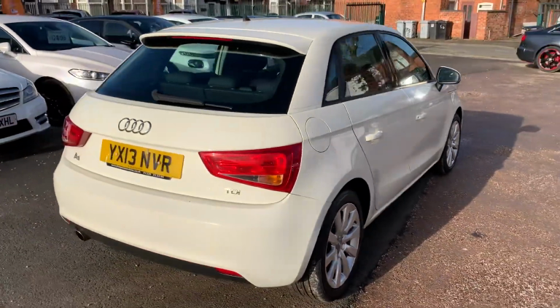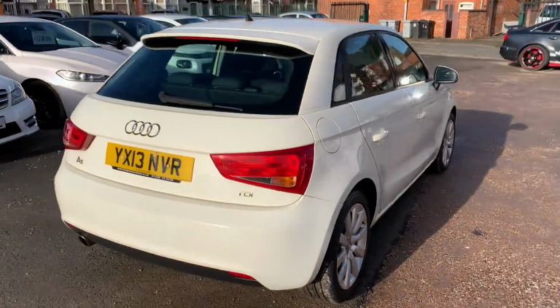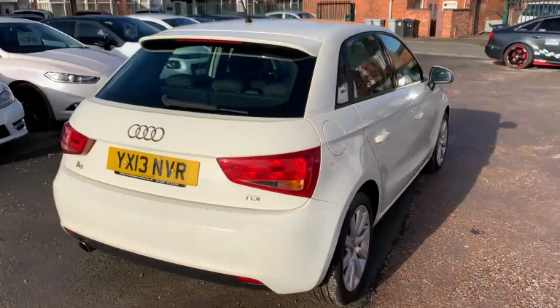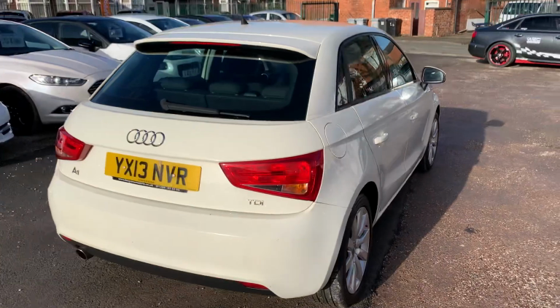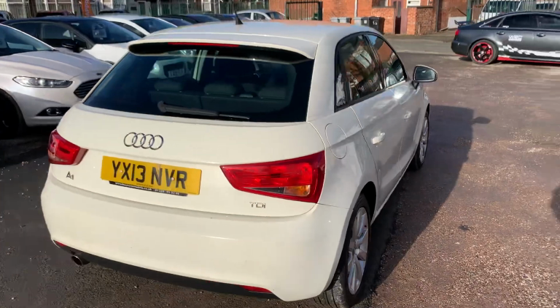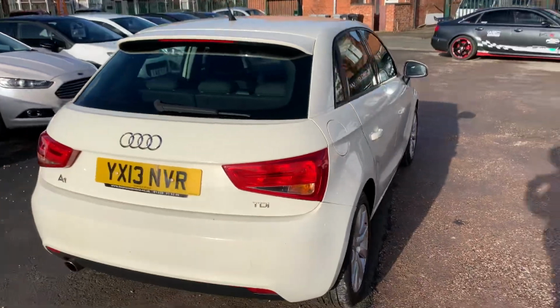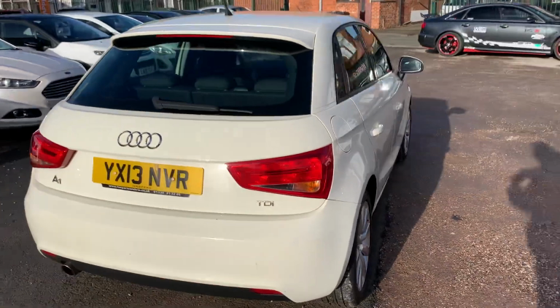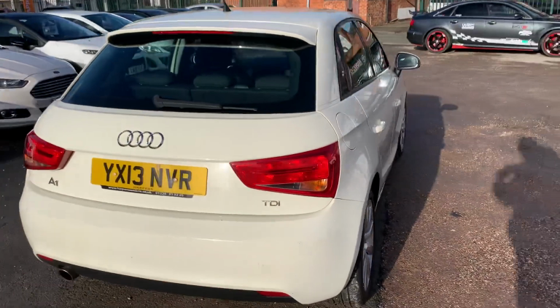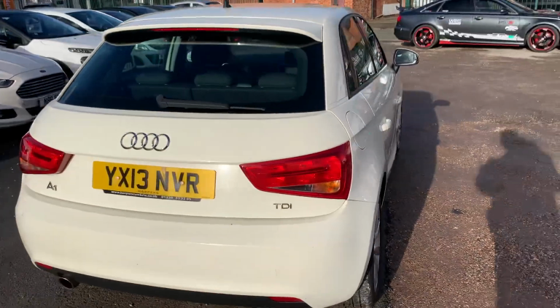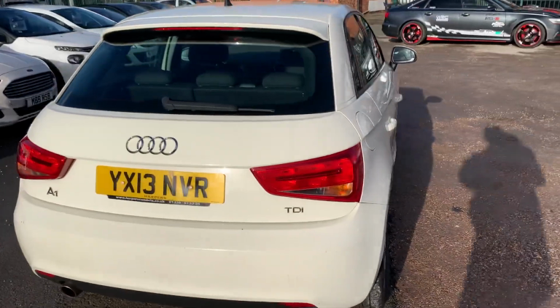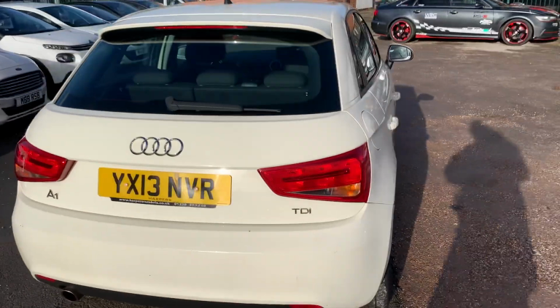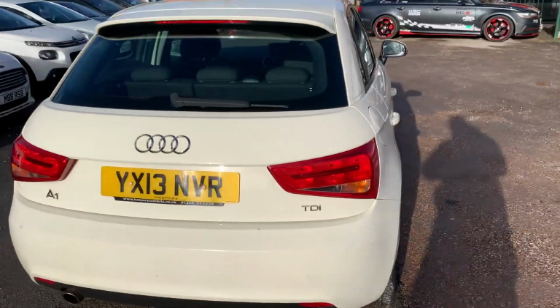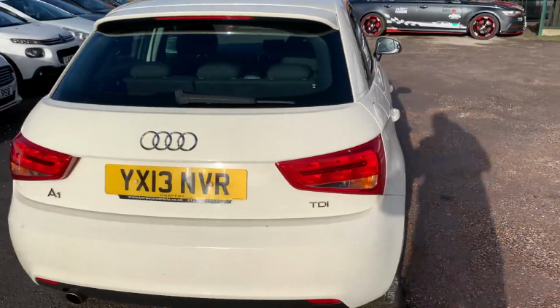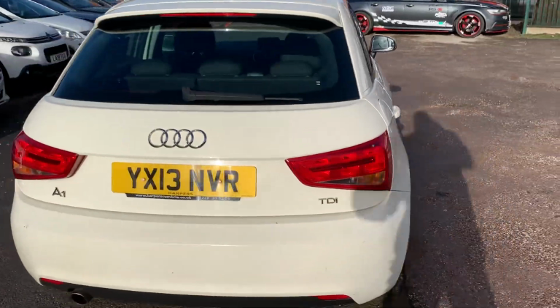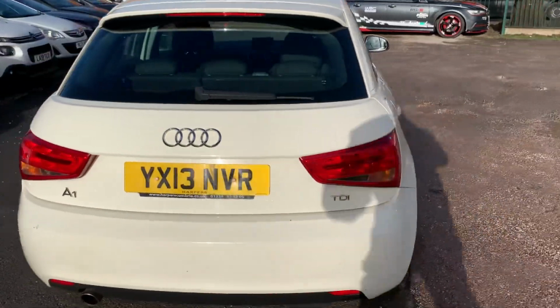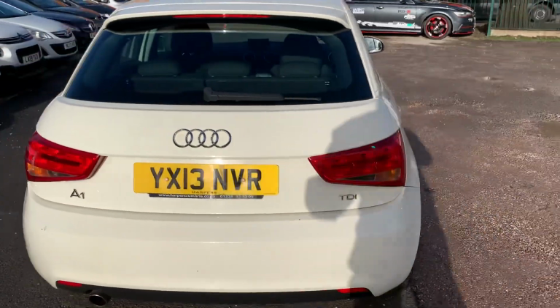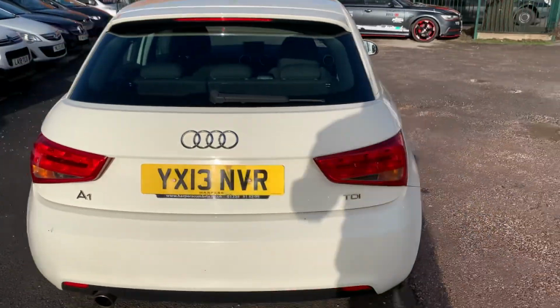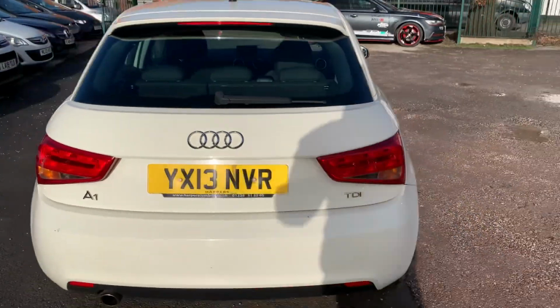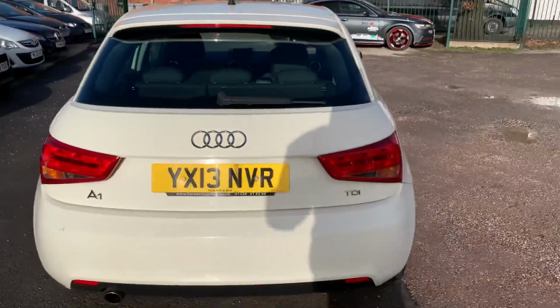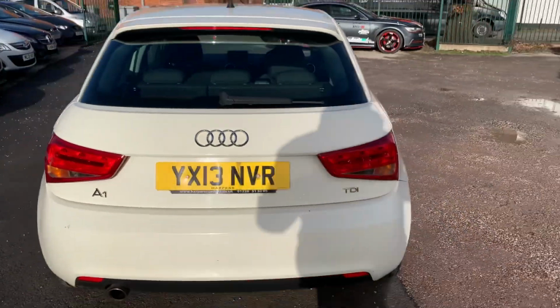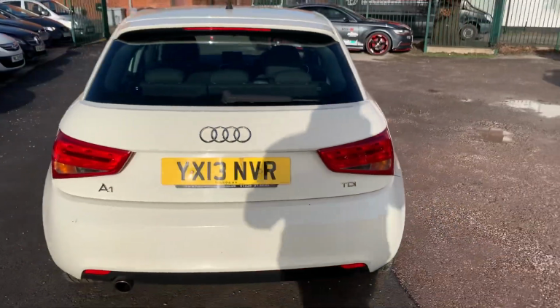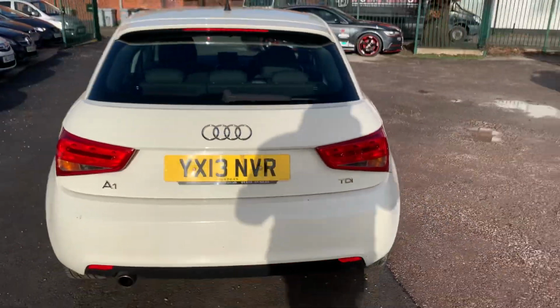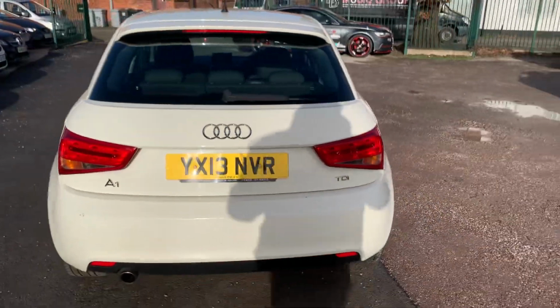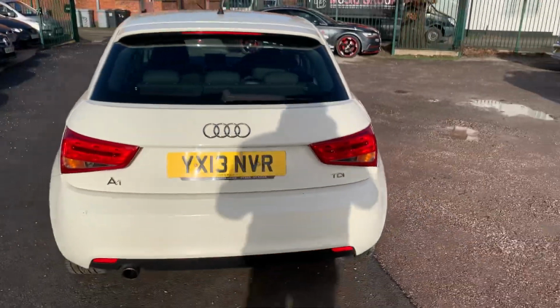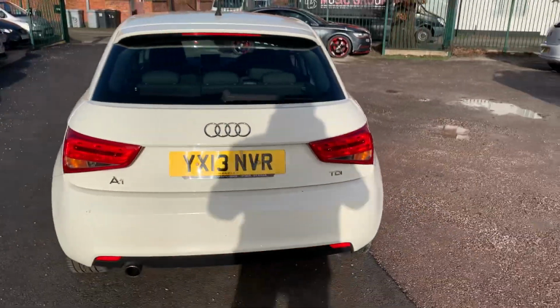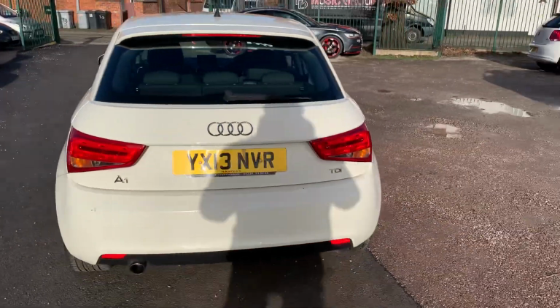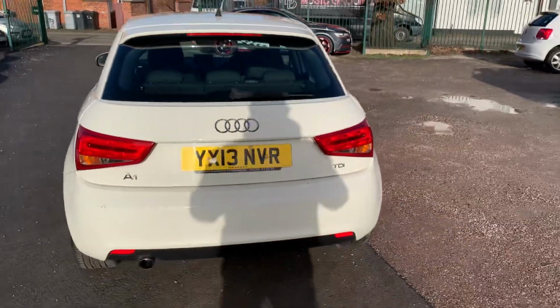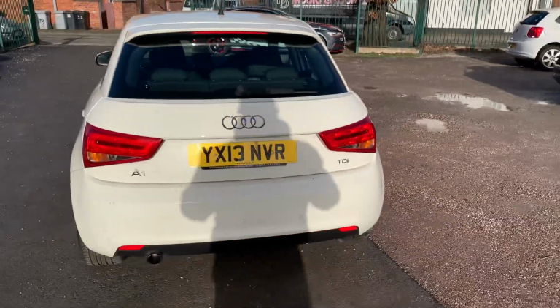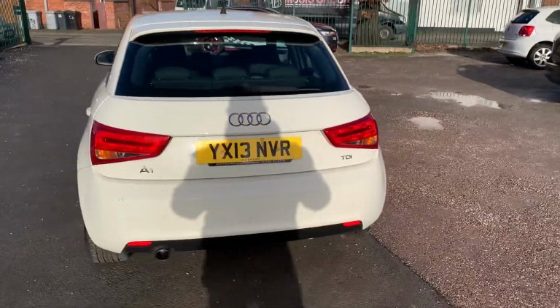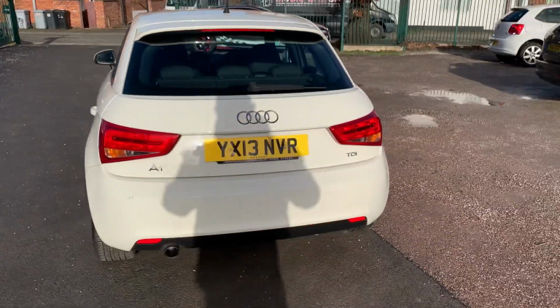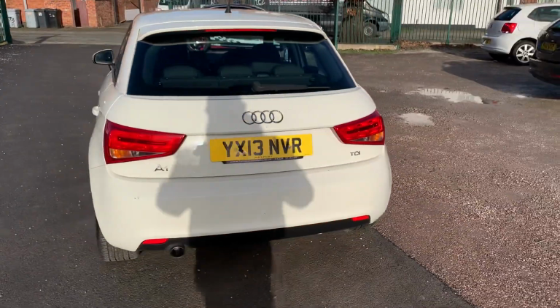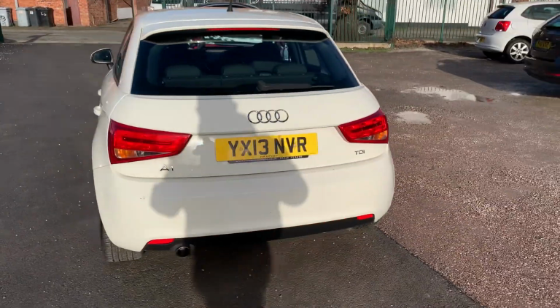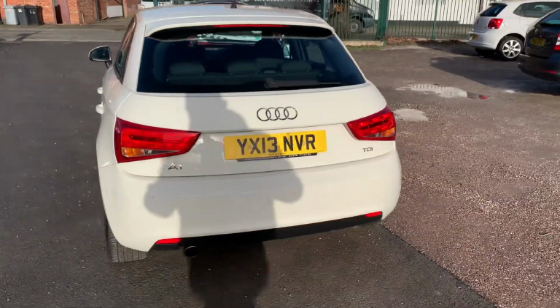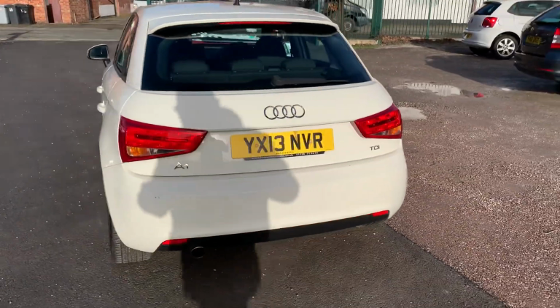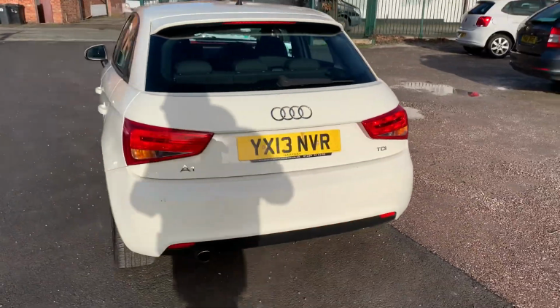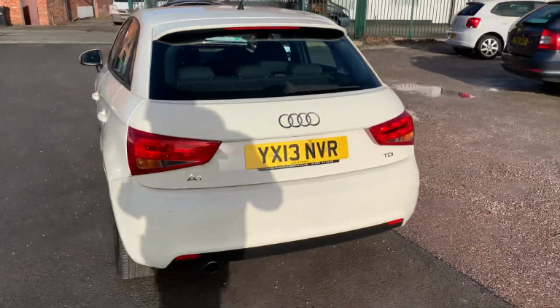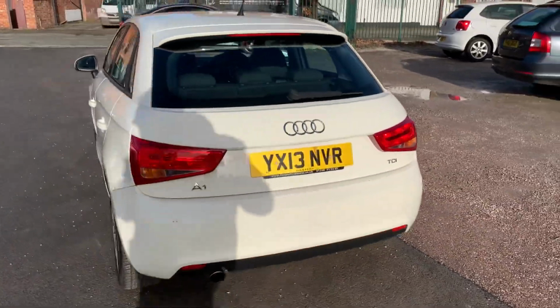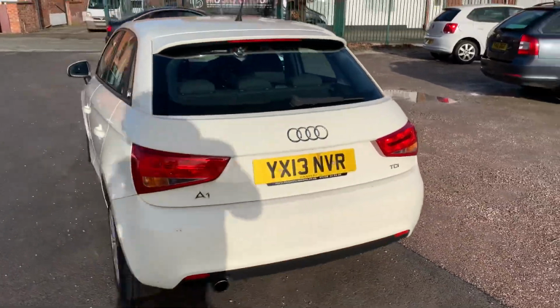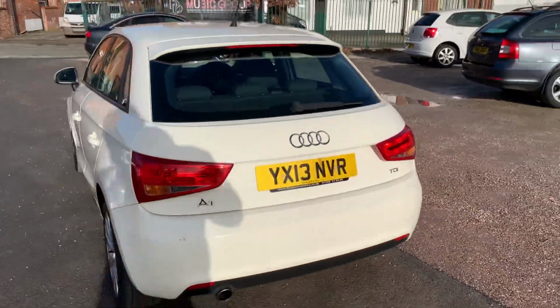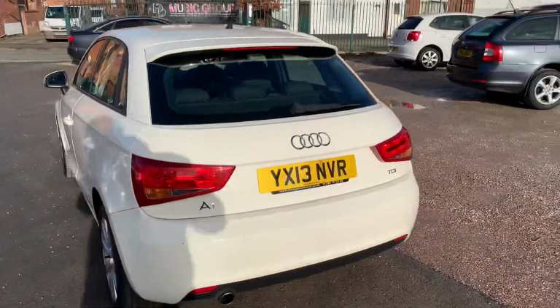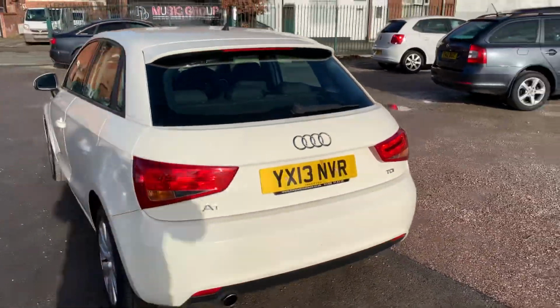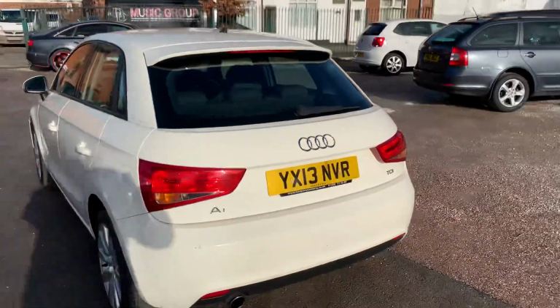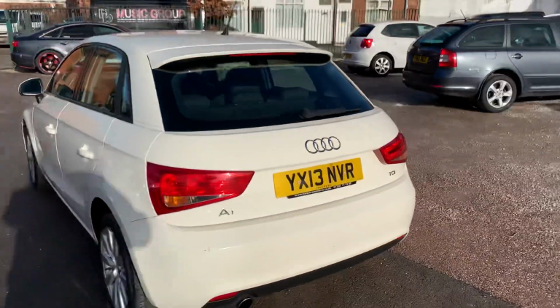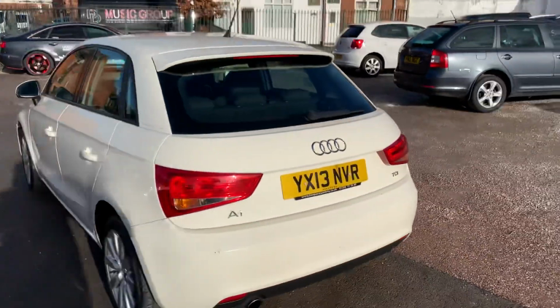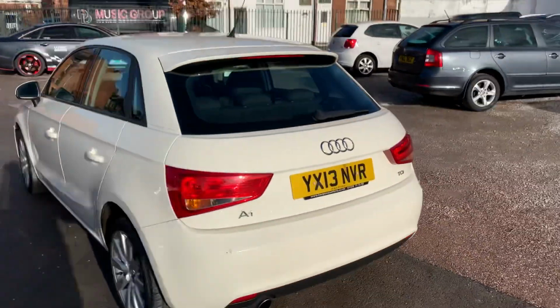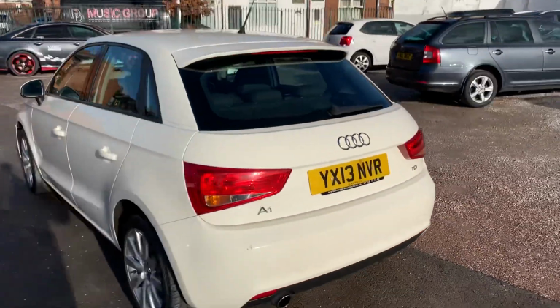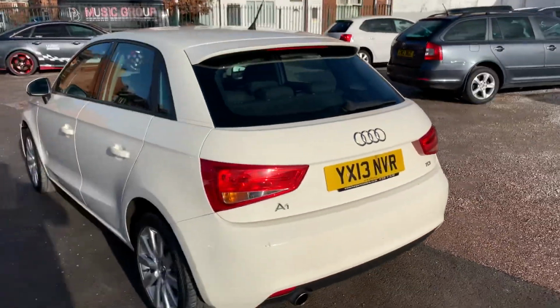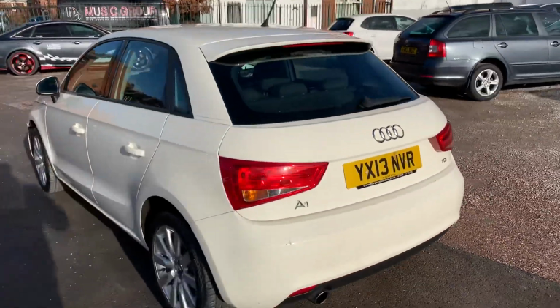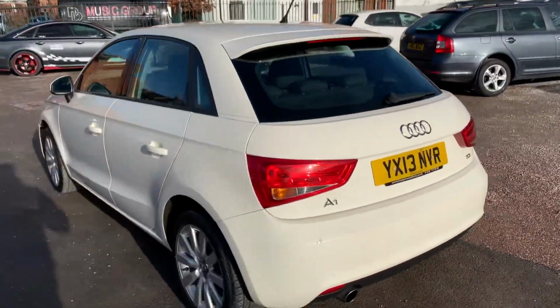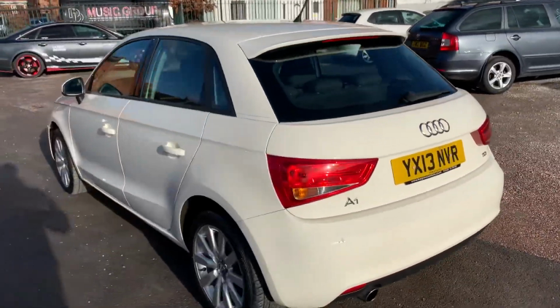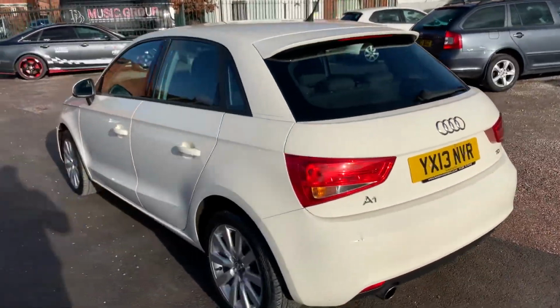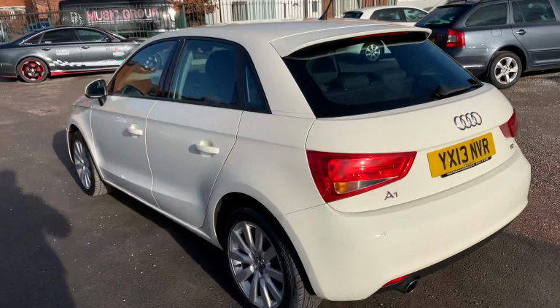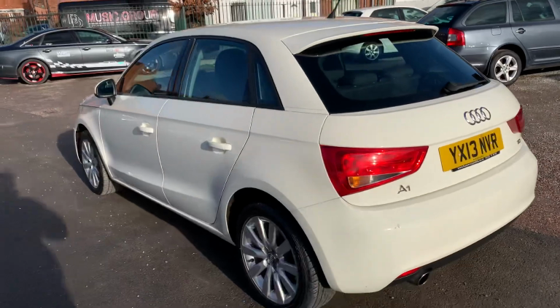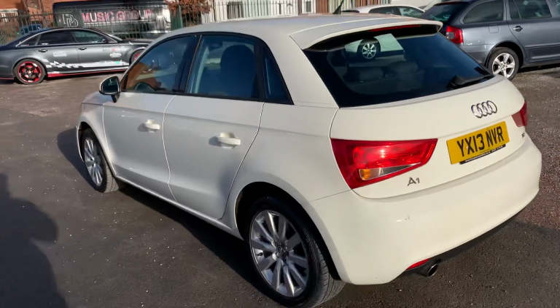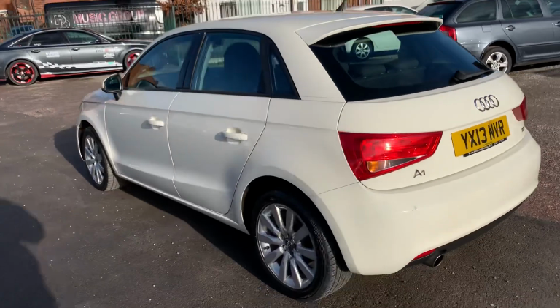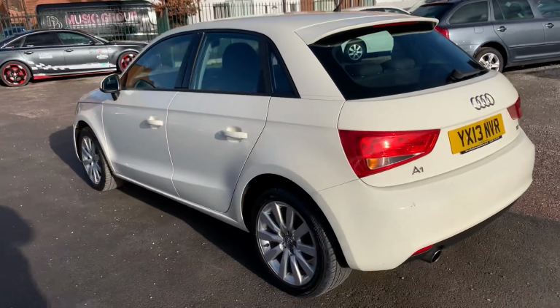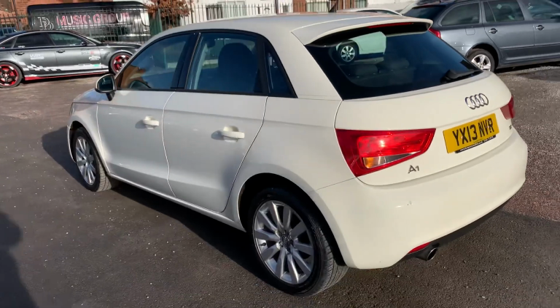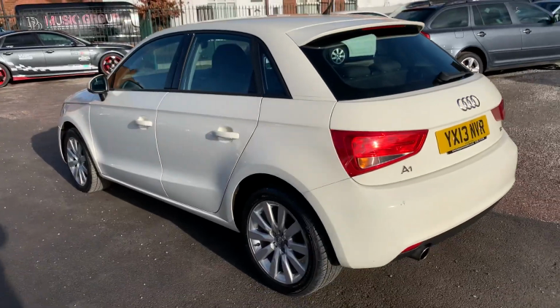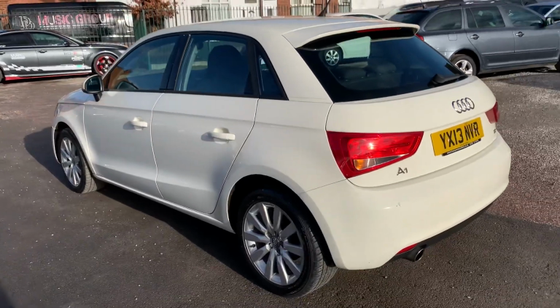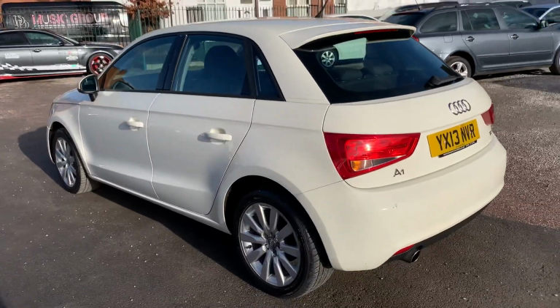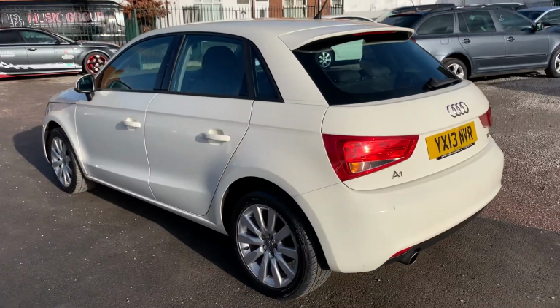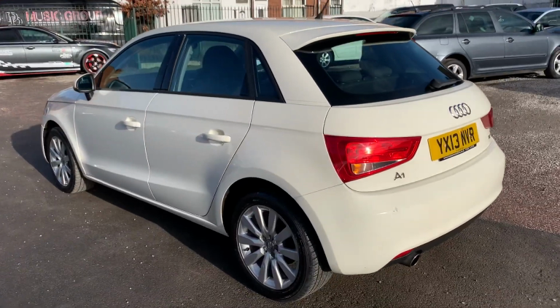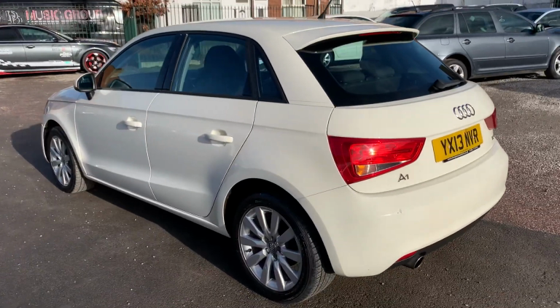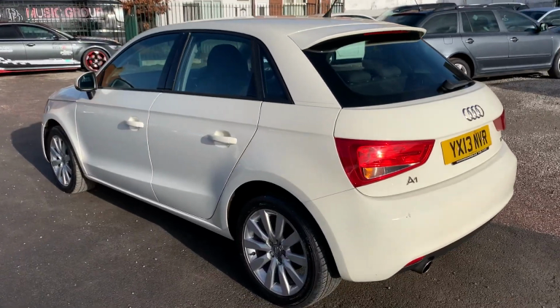Very, very cheap to tax these. Dead economical. Very, very reliable. Got Audi build quality, obviously.